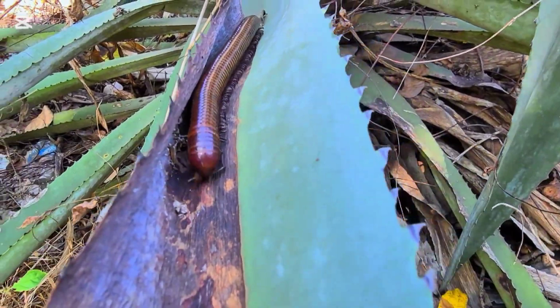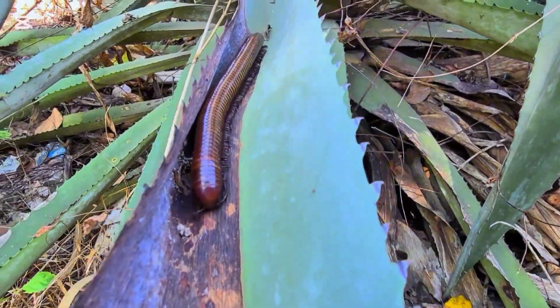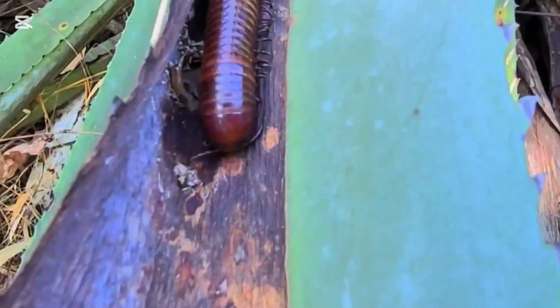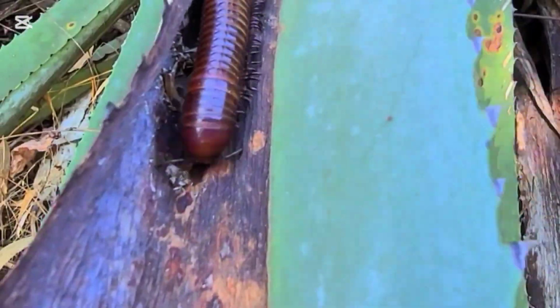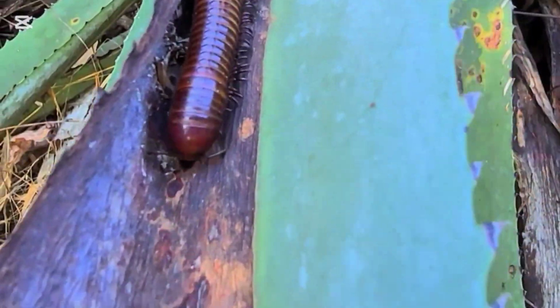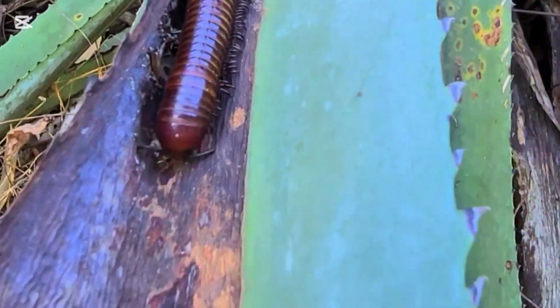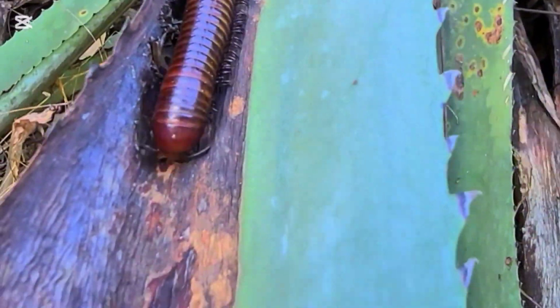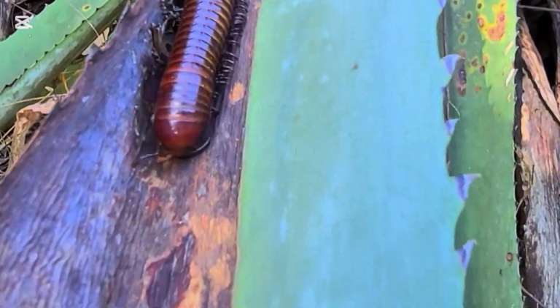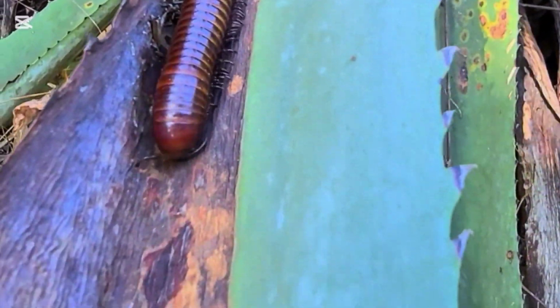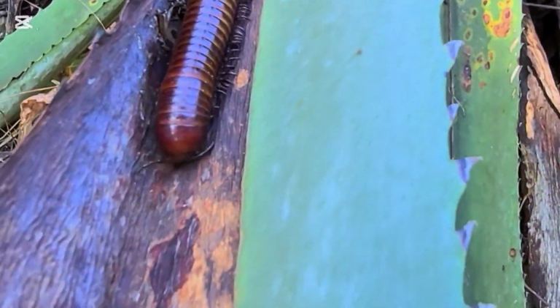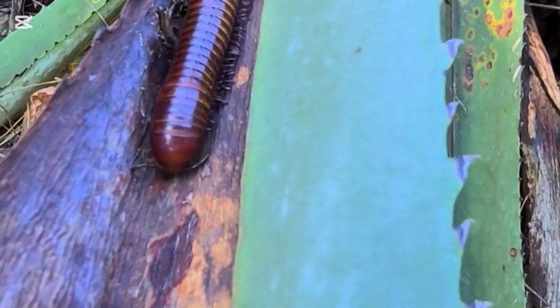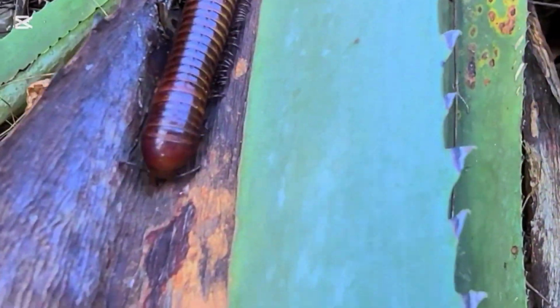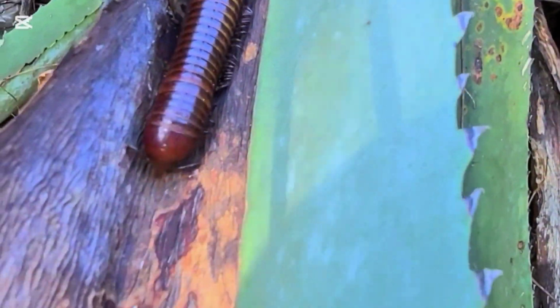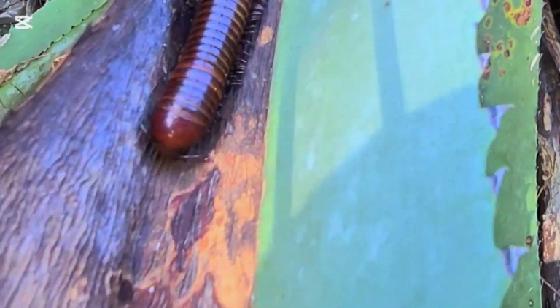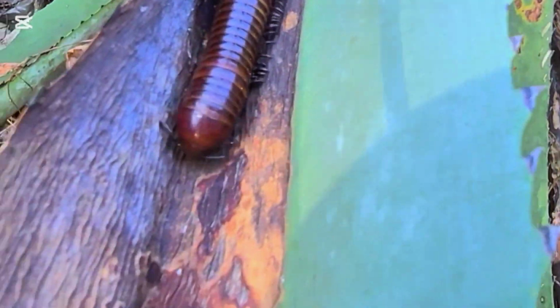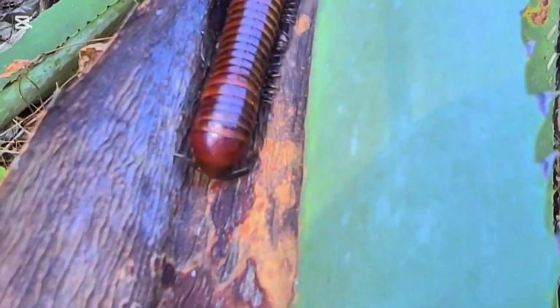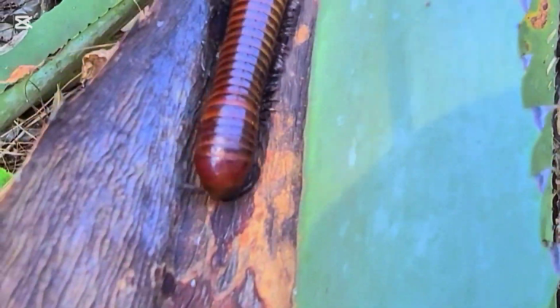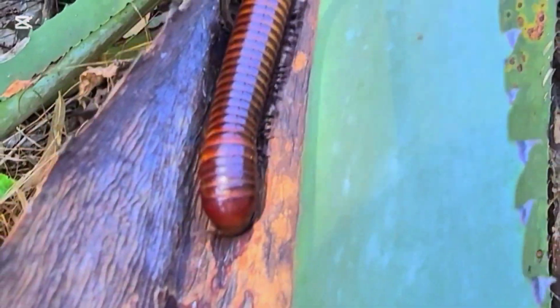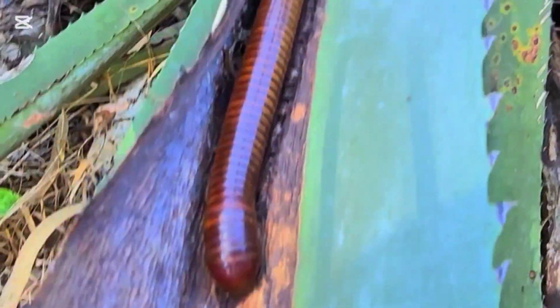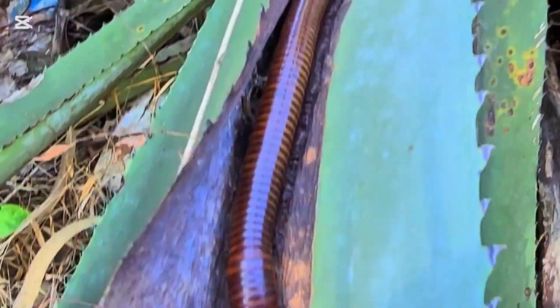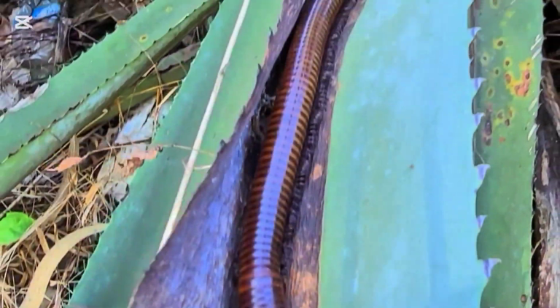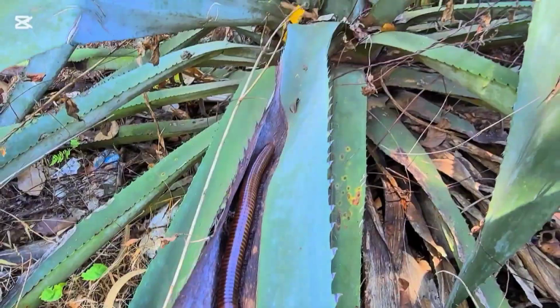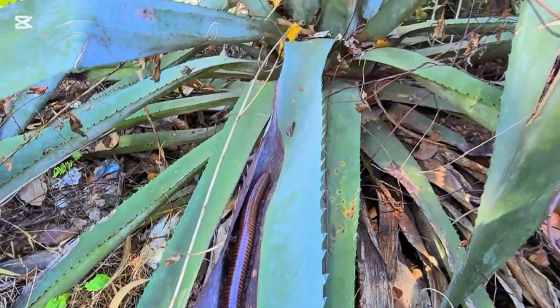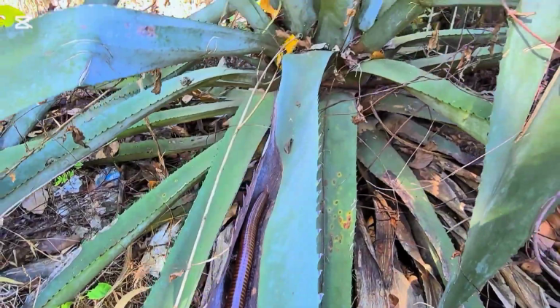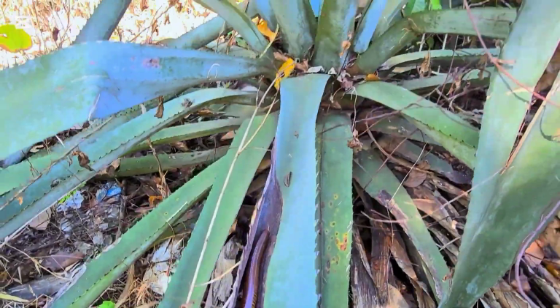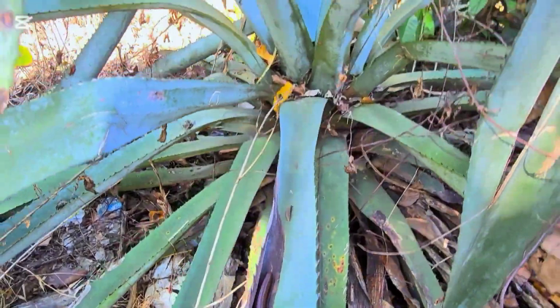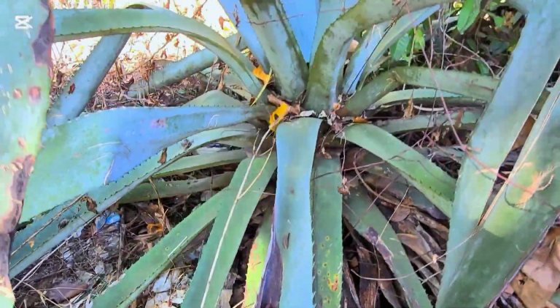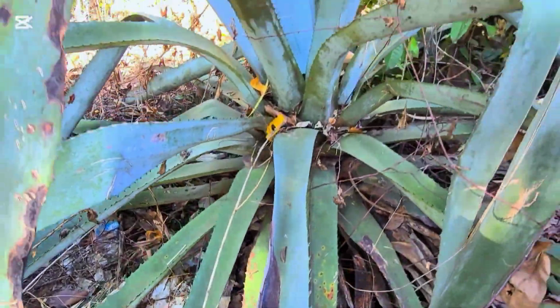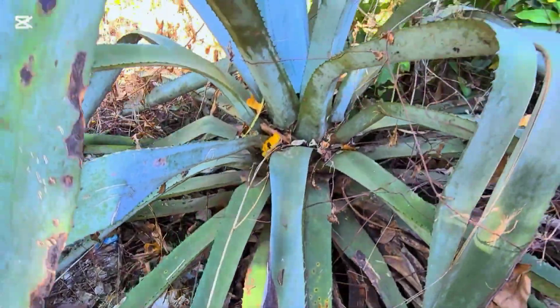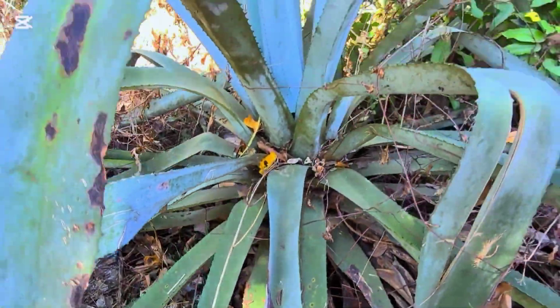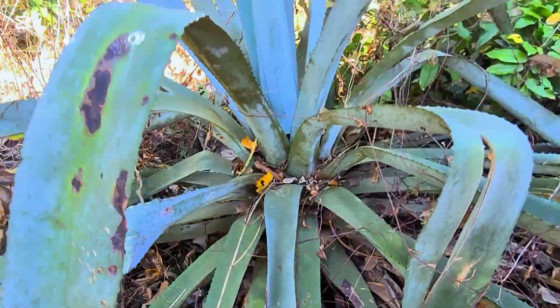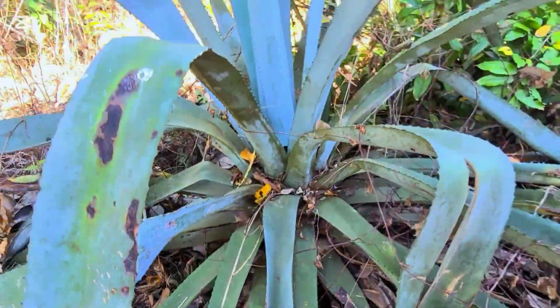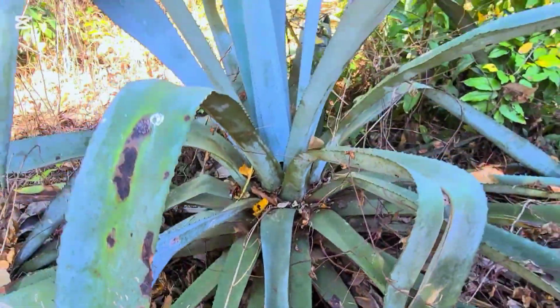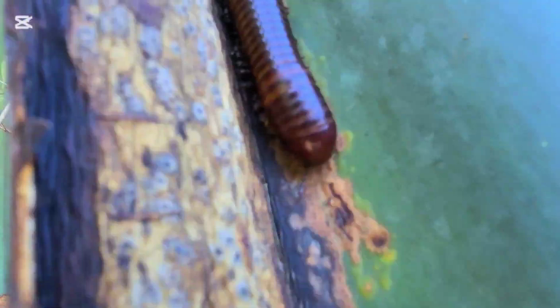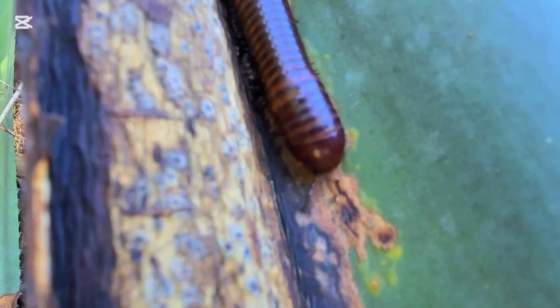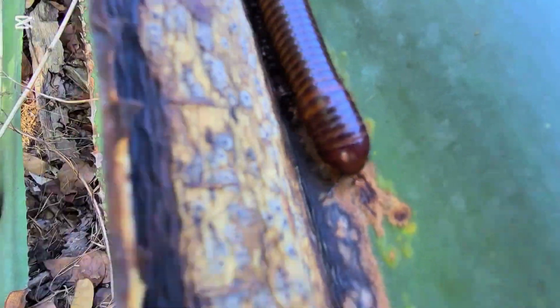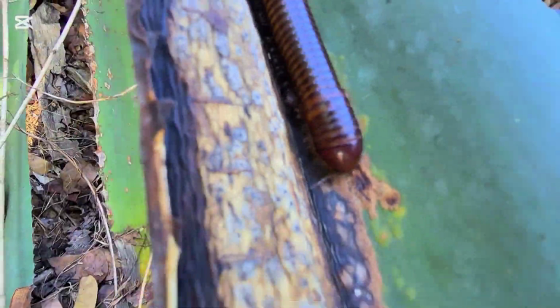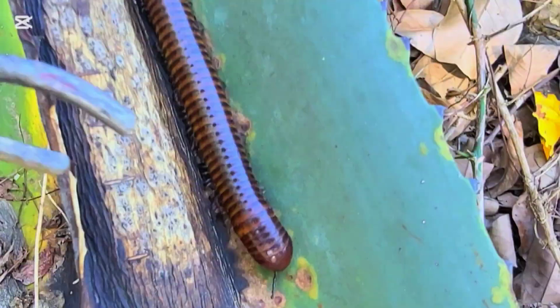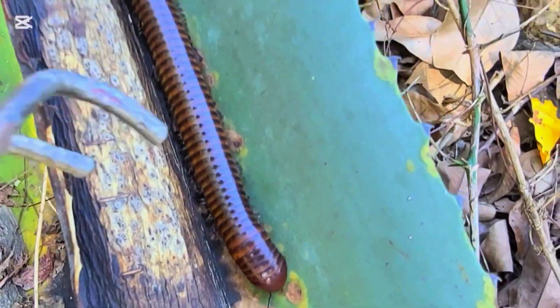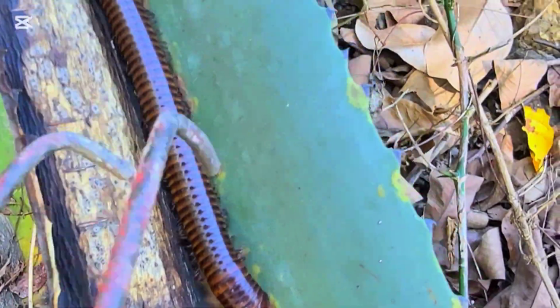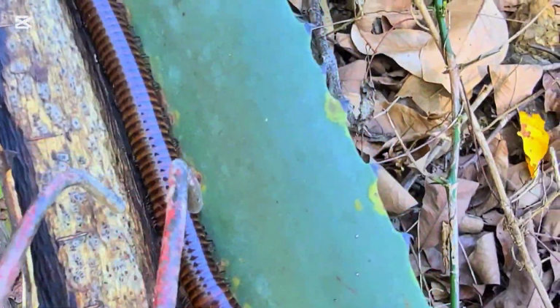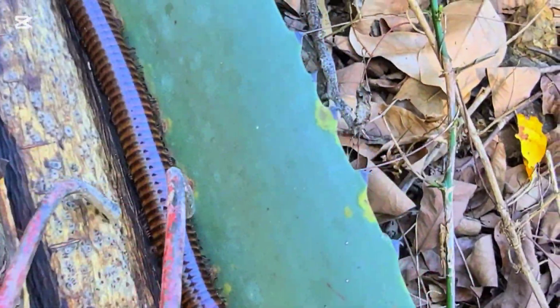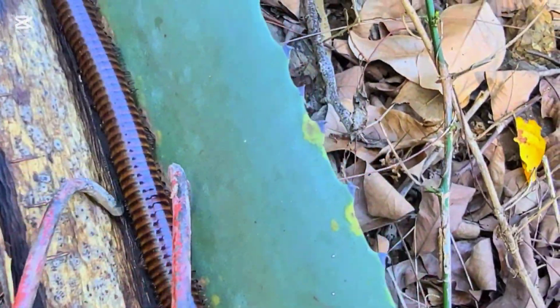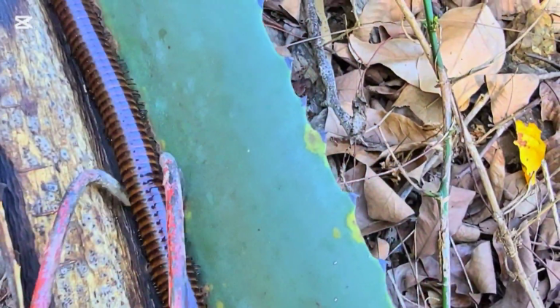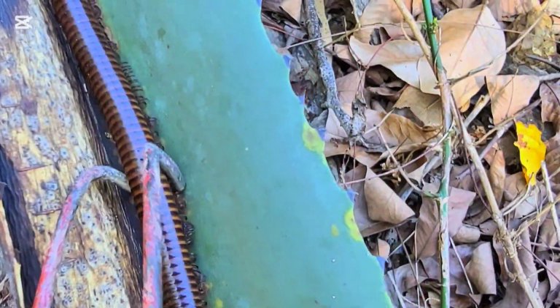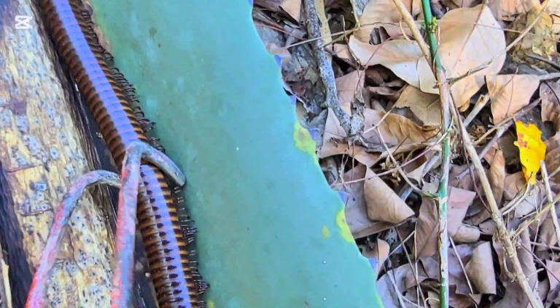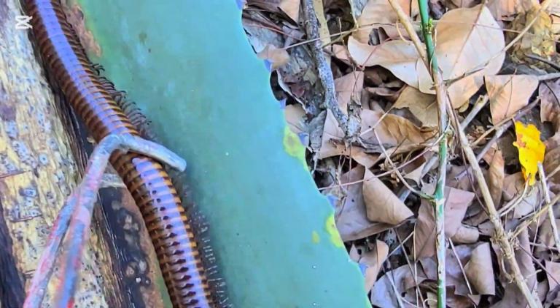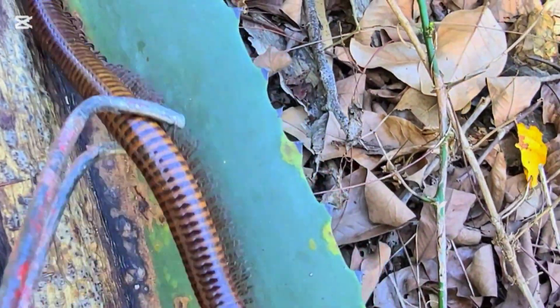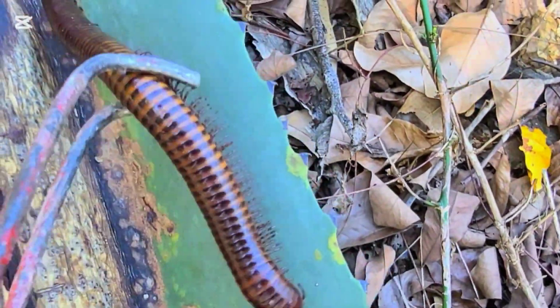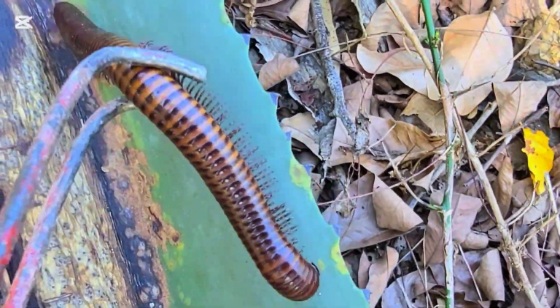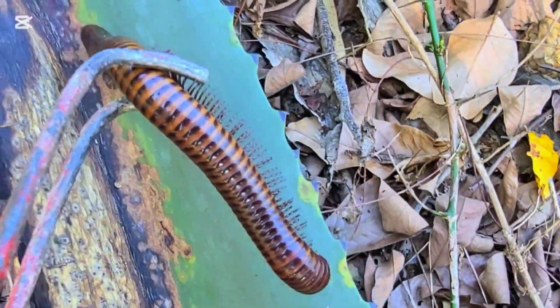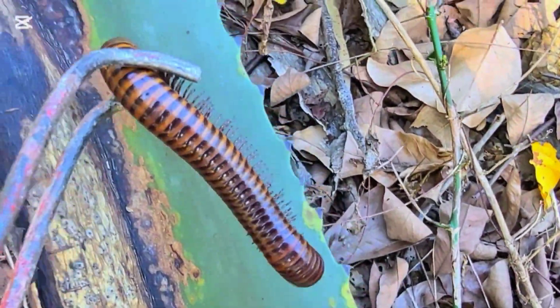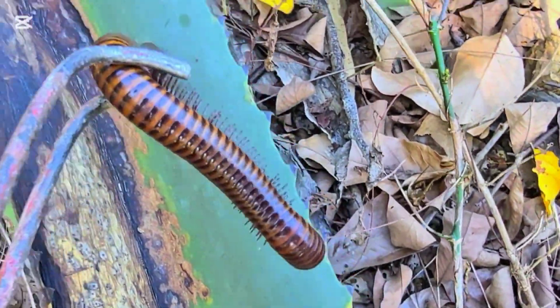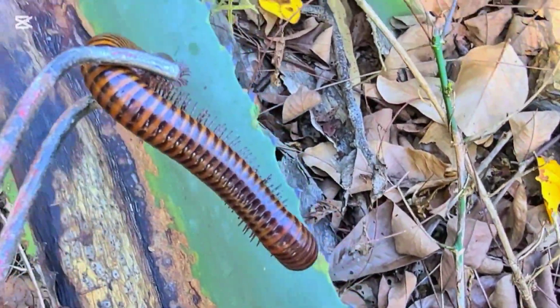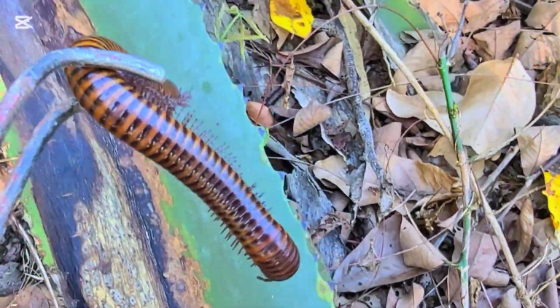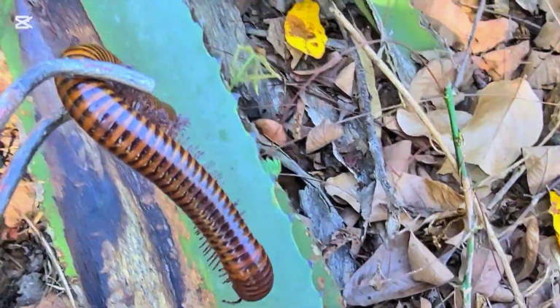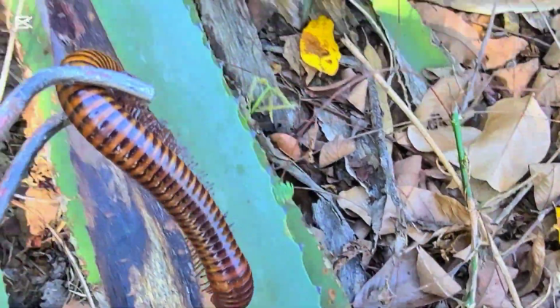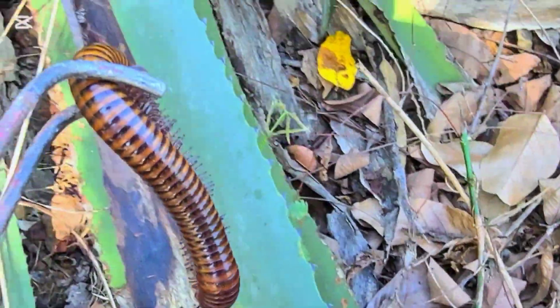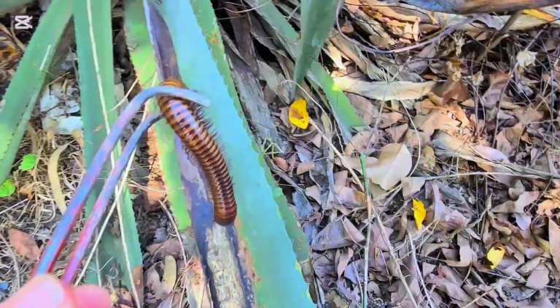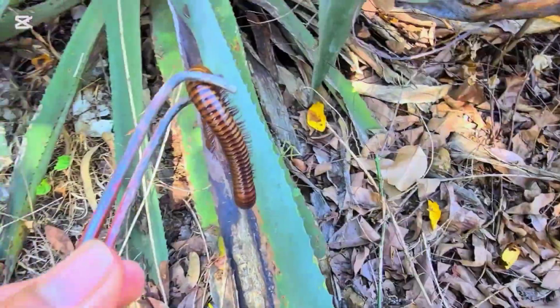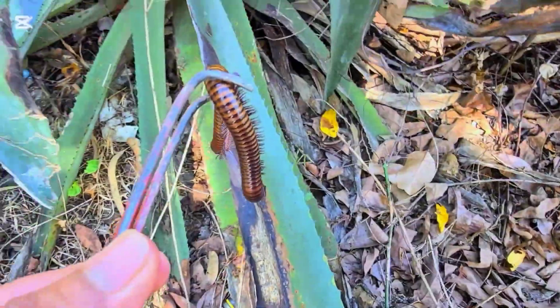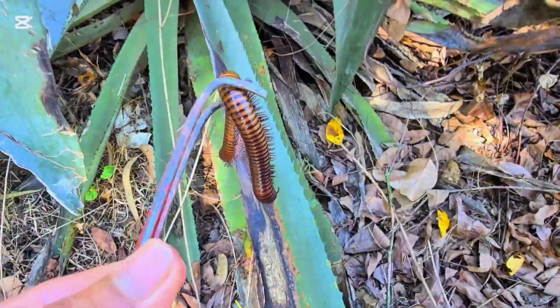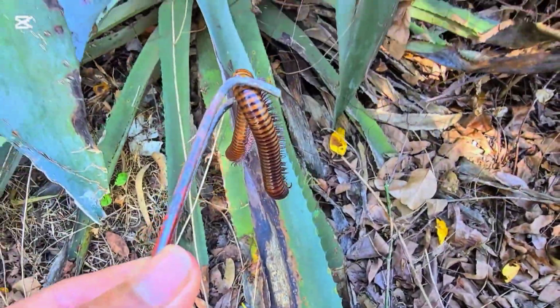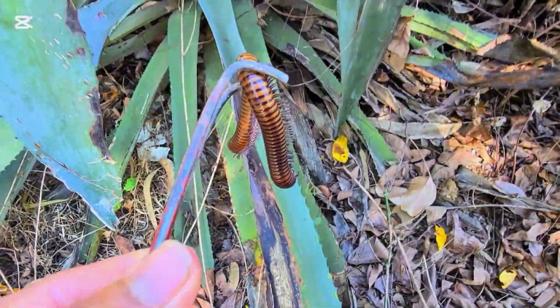Oh my god, this giant millipede — probably on this big plant here. Wow, so big, so big.